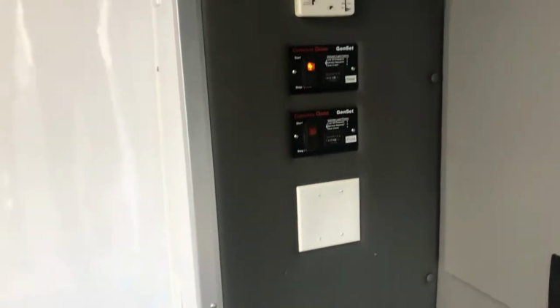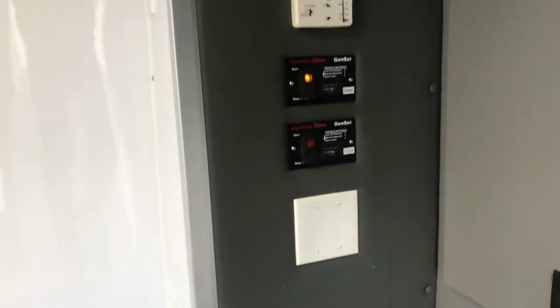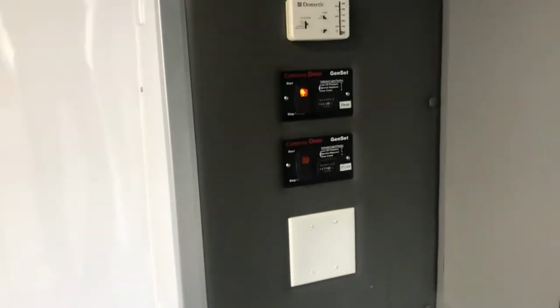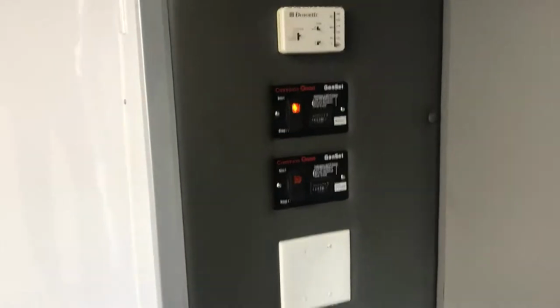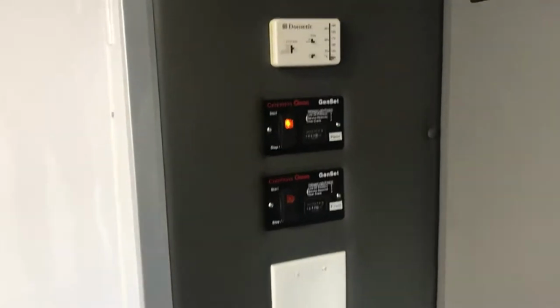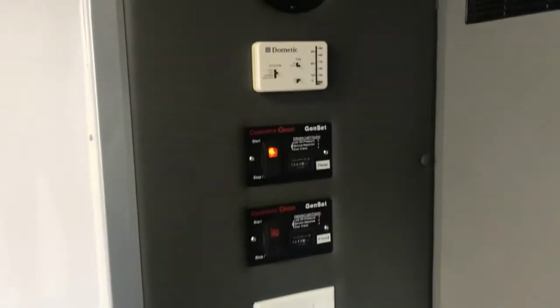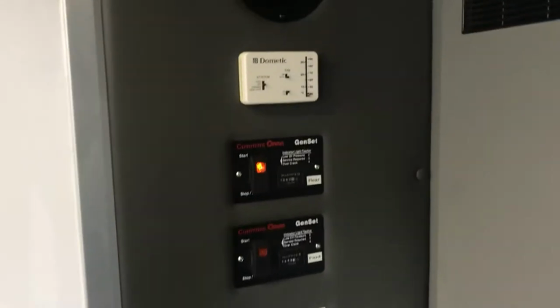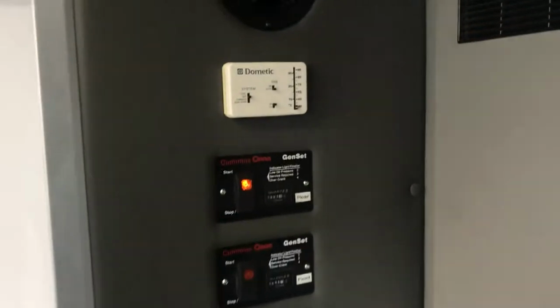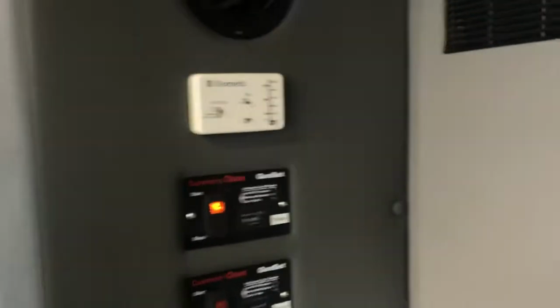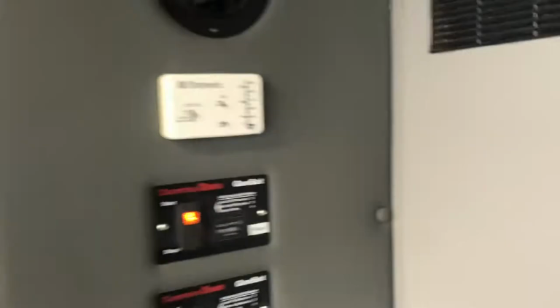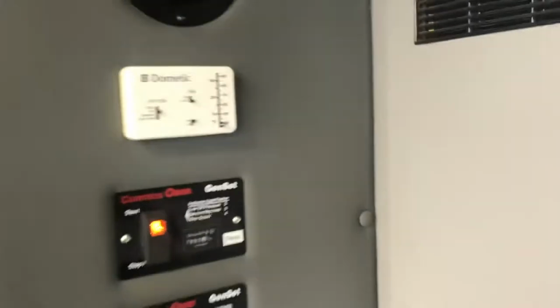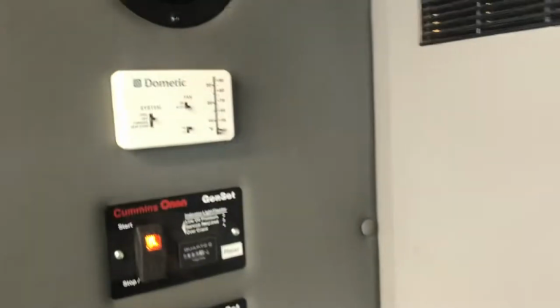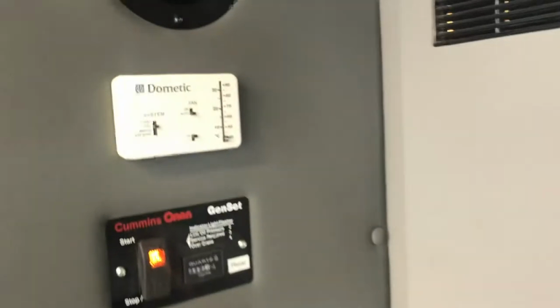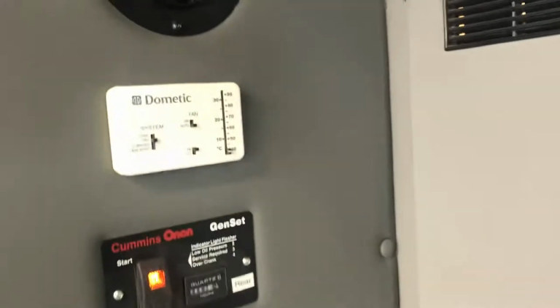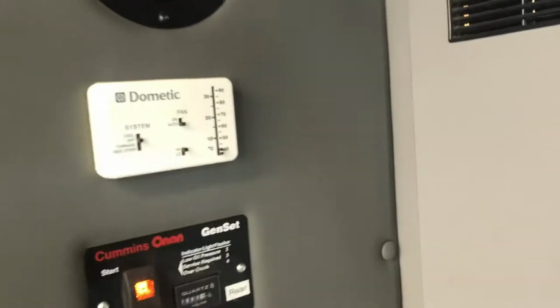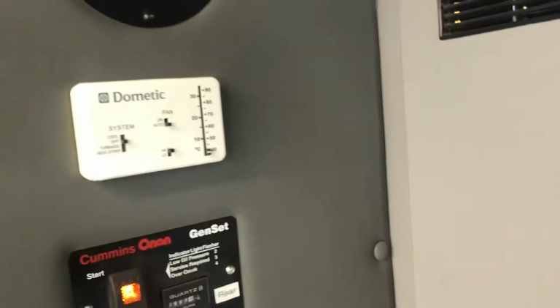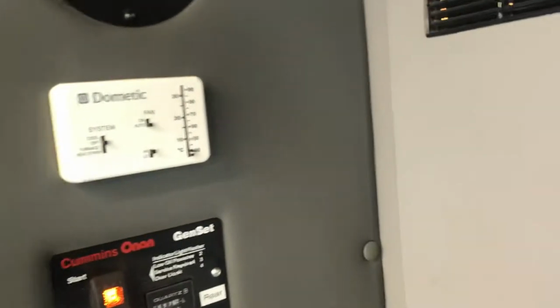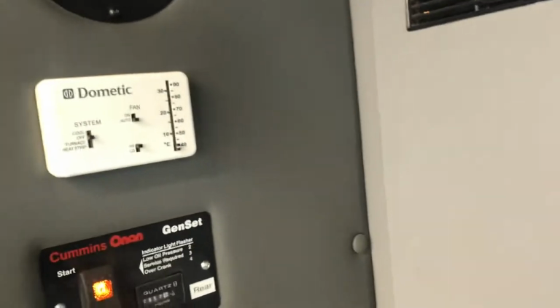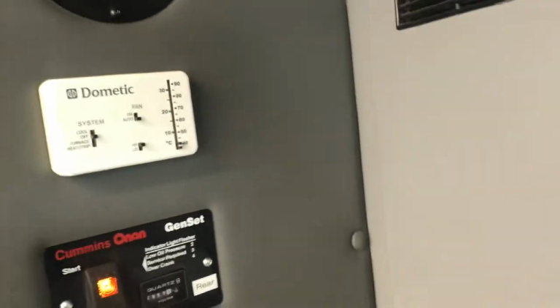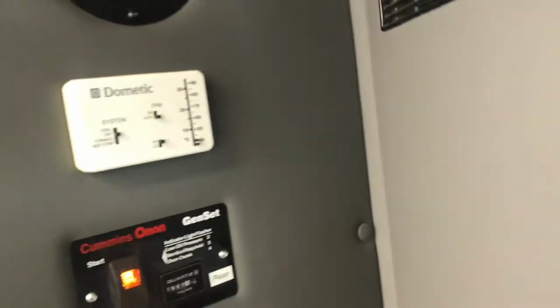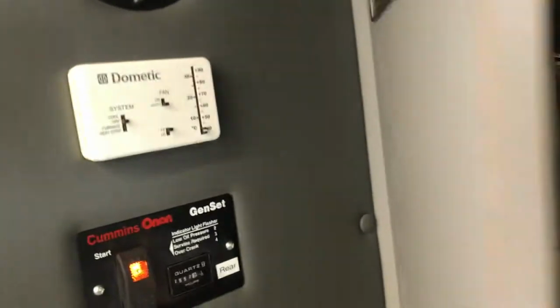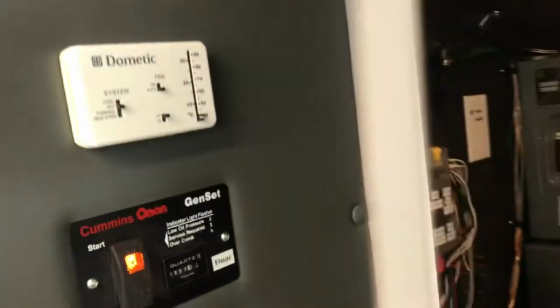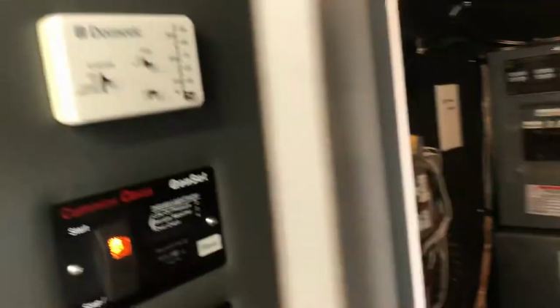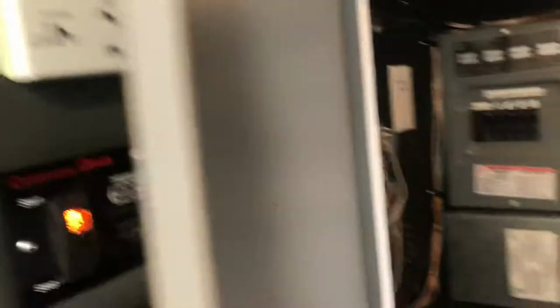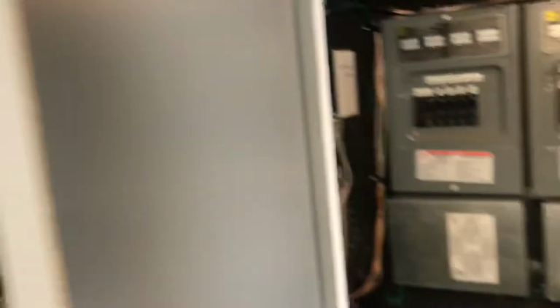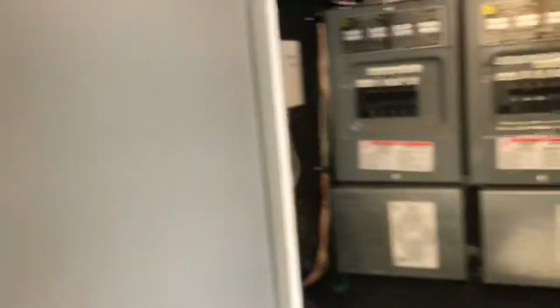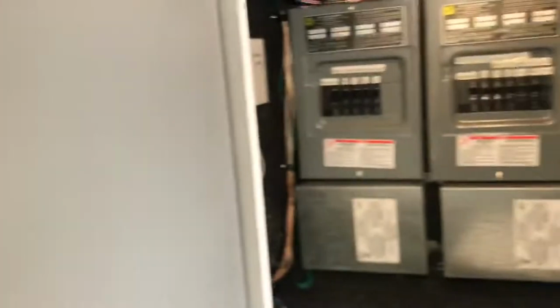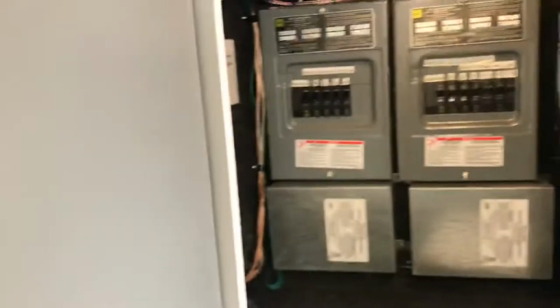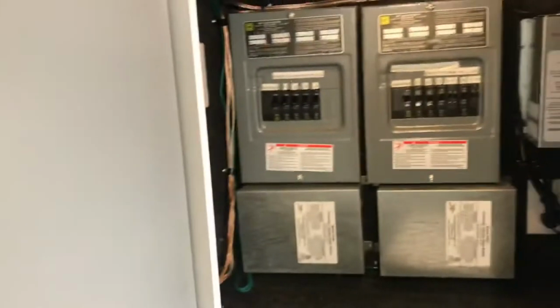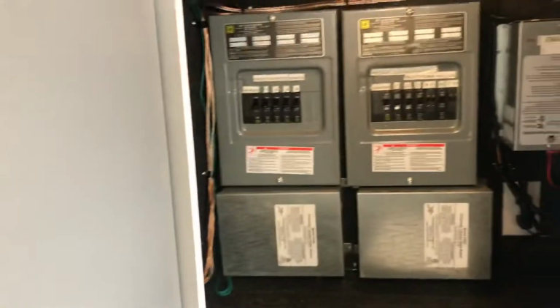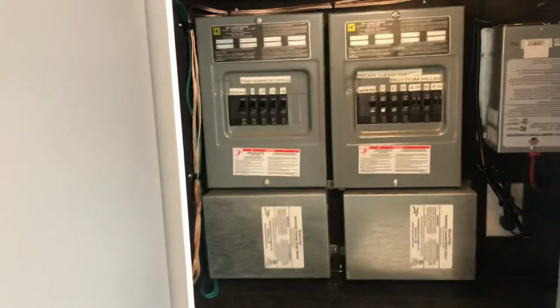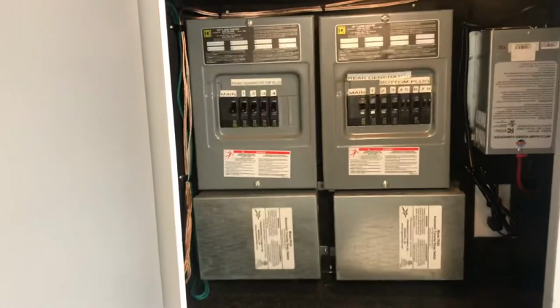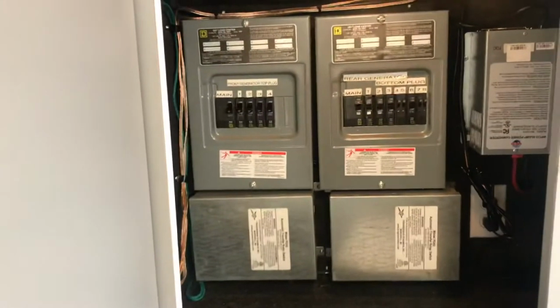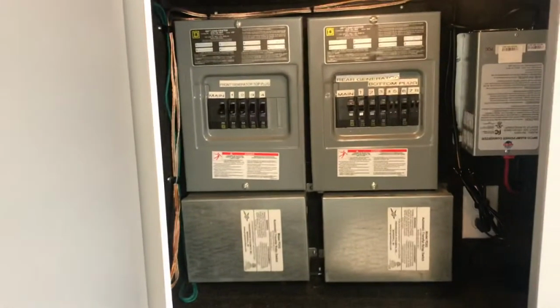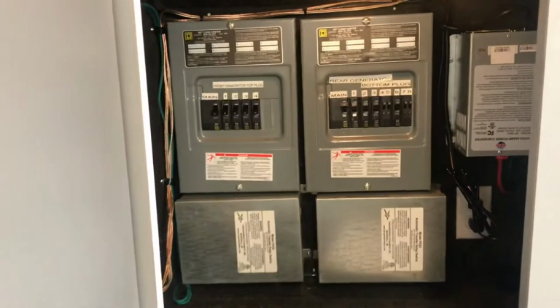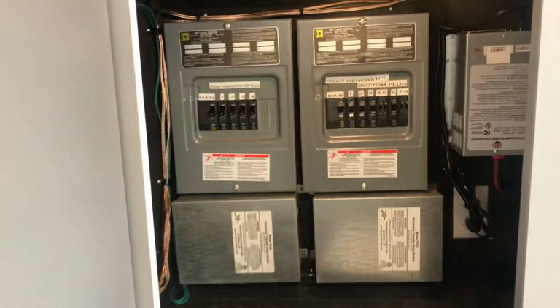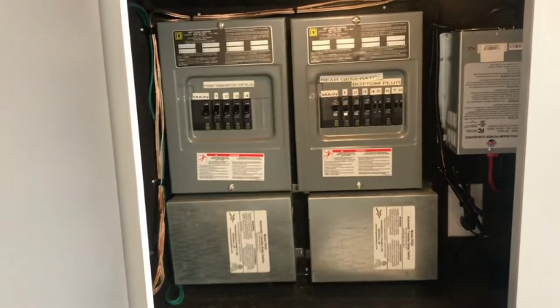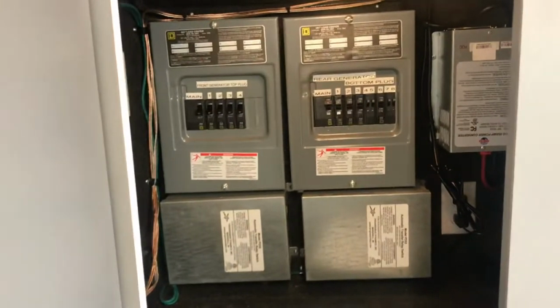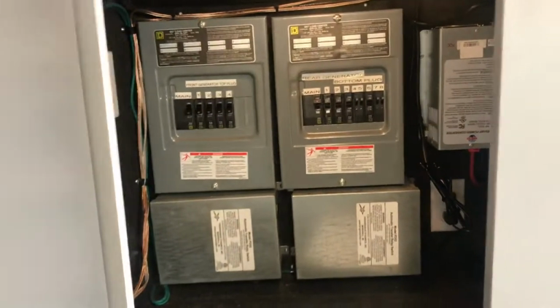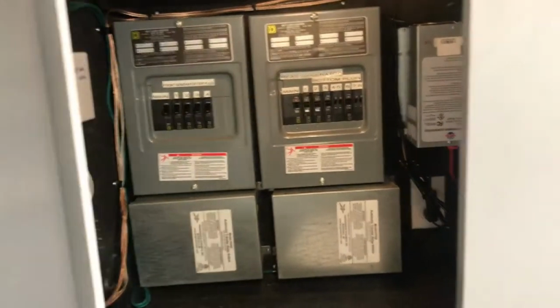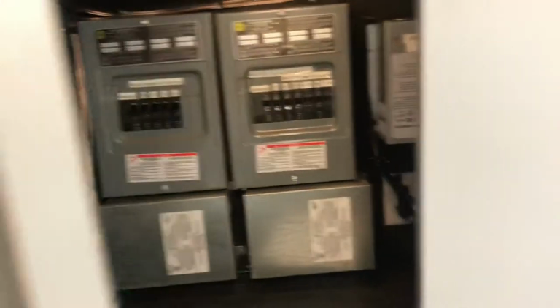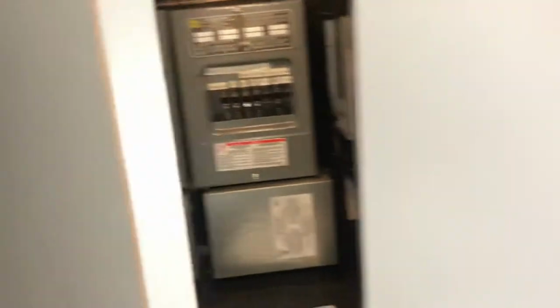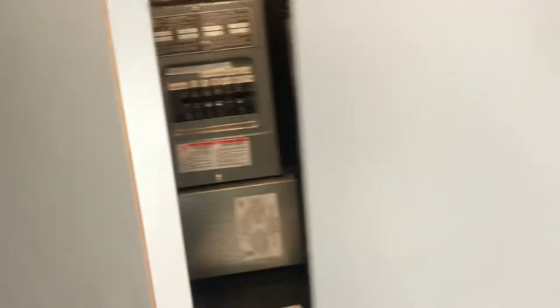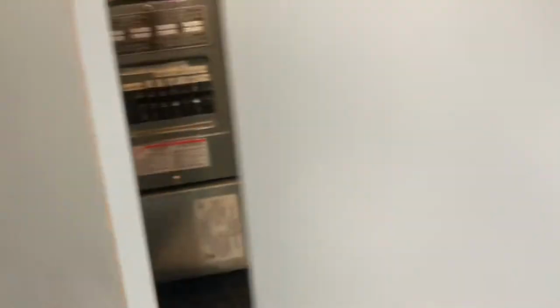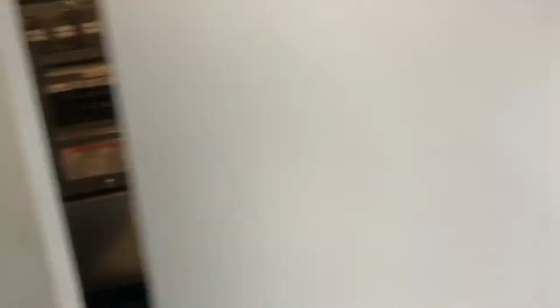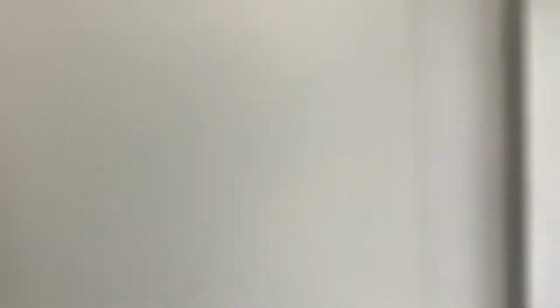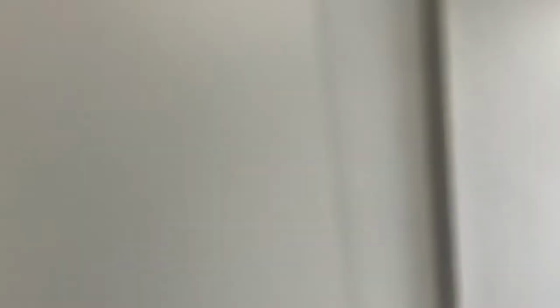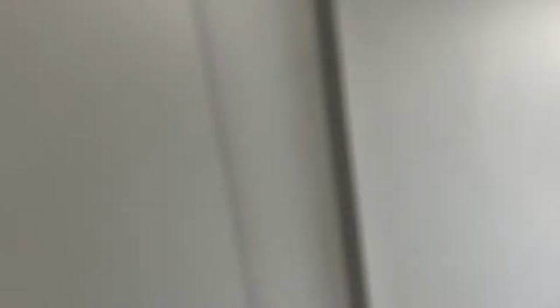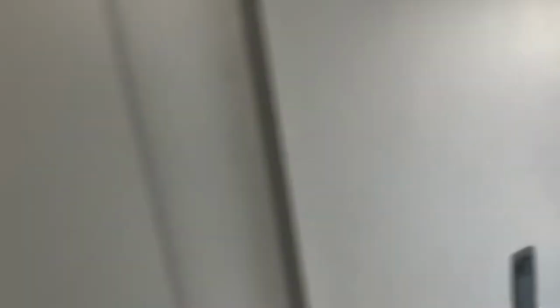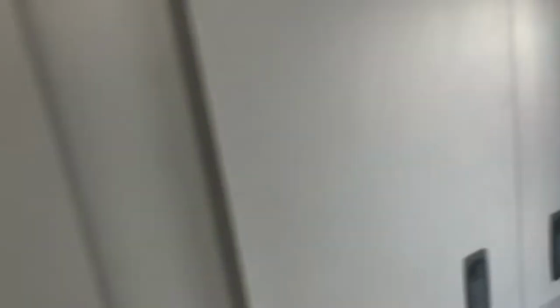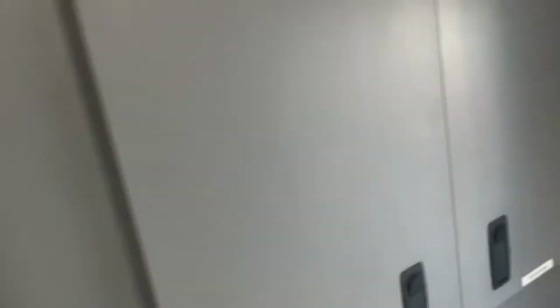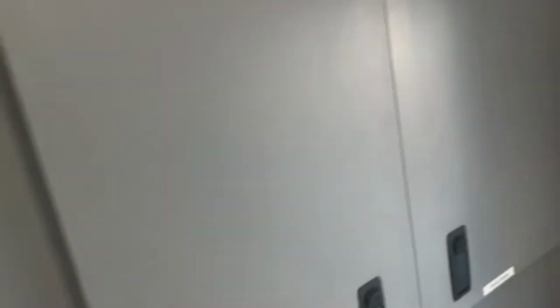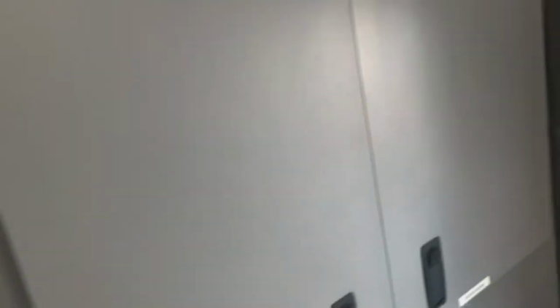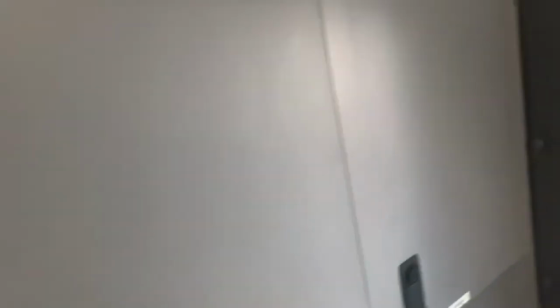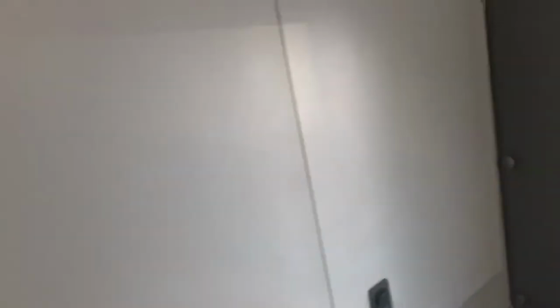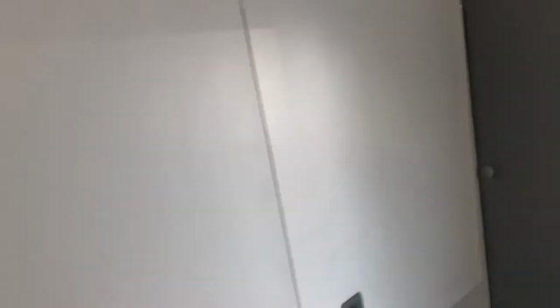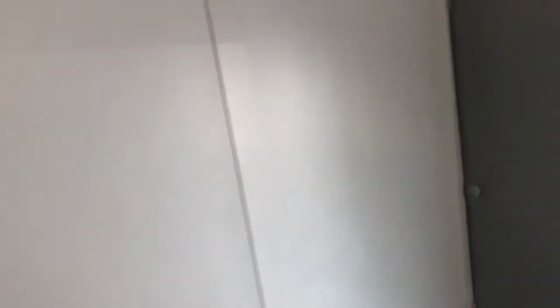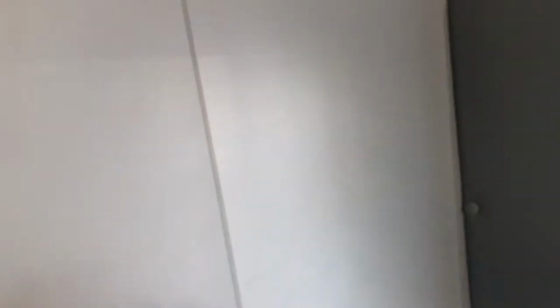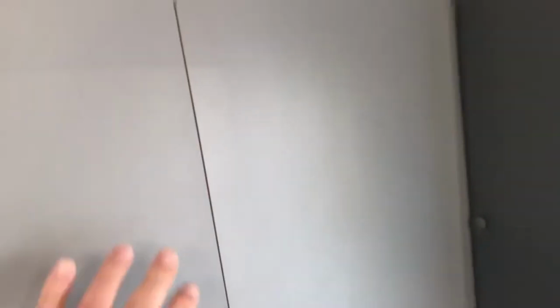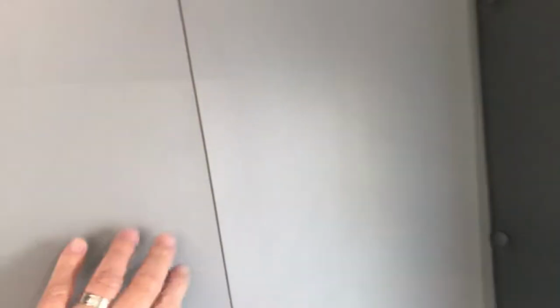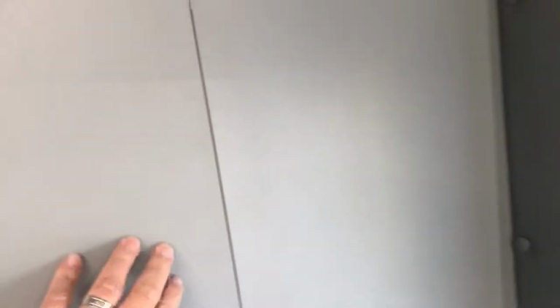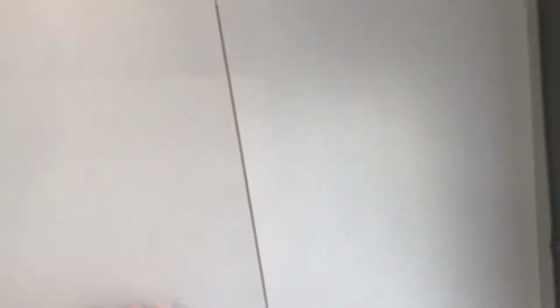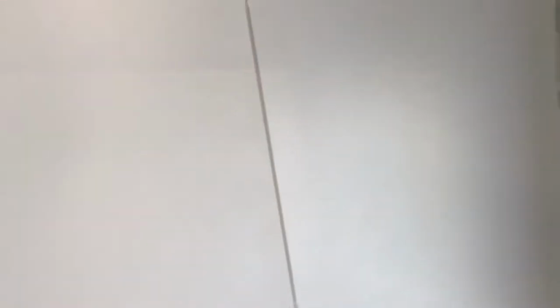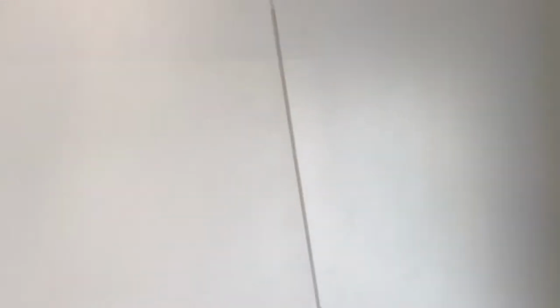Here are your generators and thermostats. This is your electrical panel in here. Storage is in here as well.